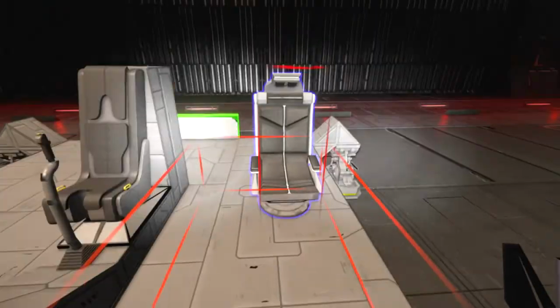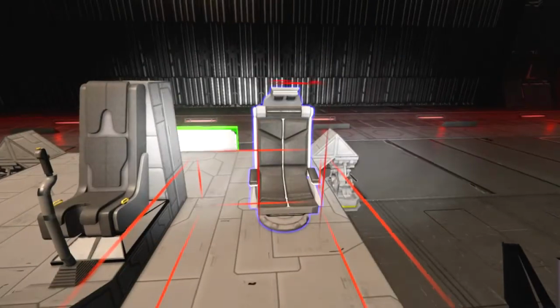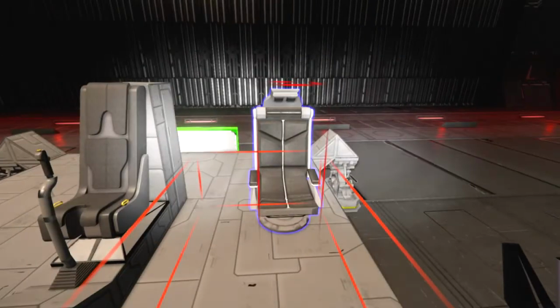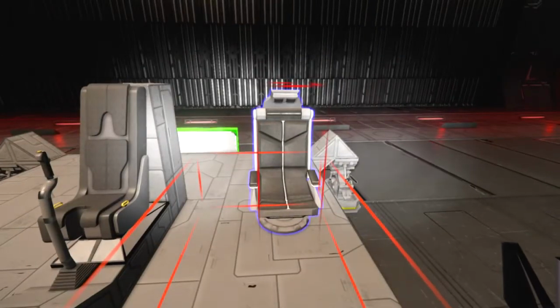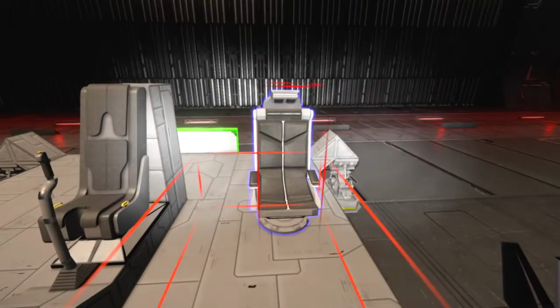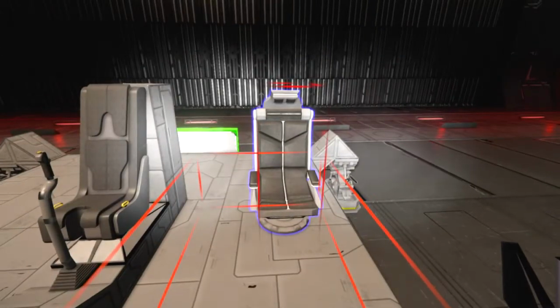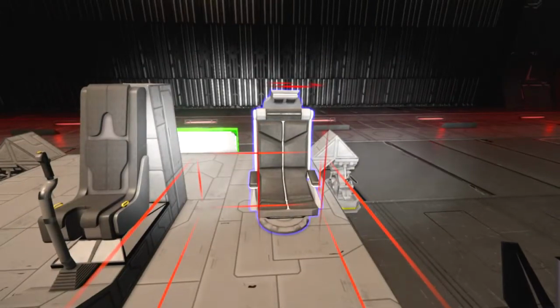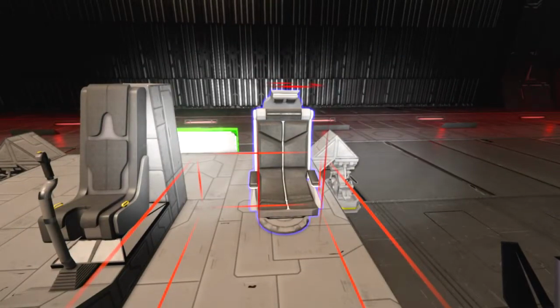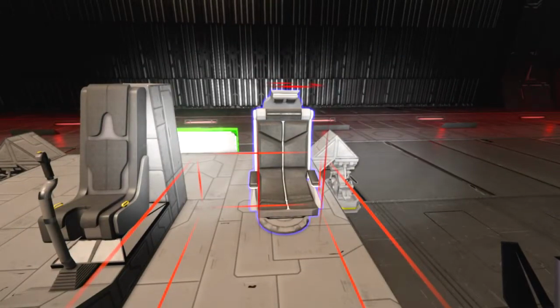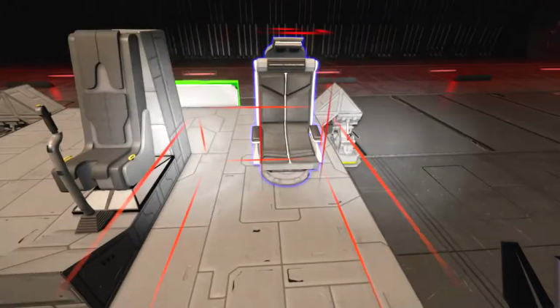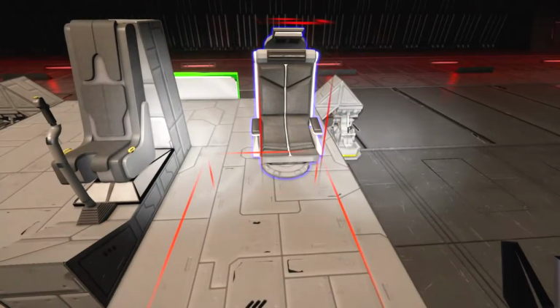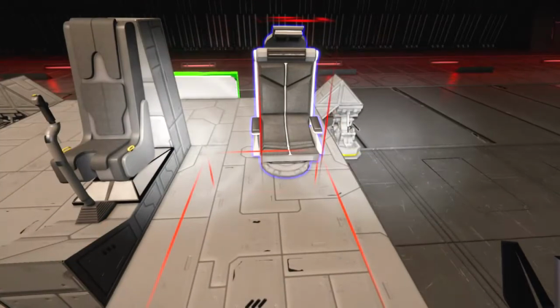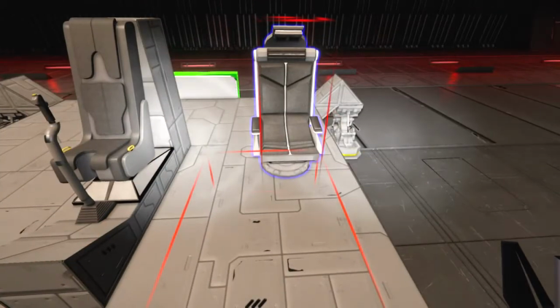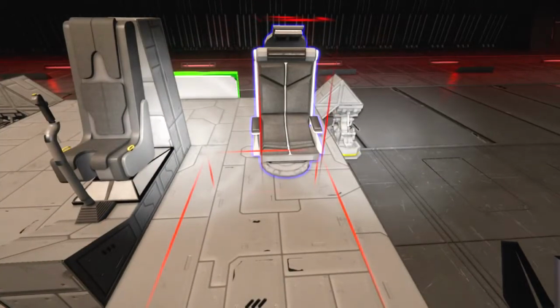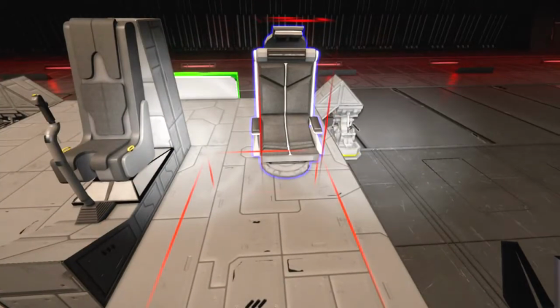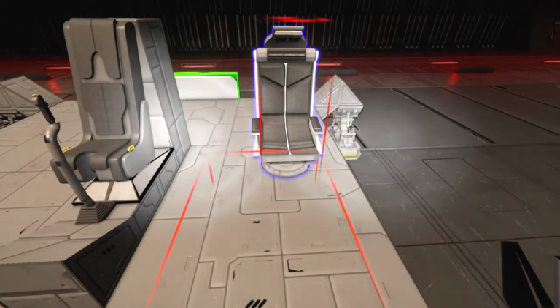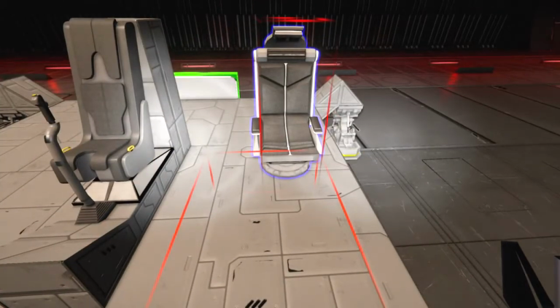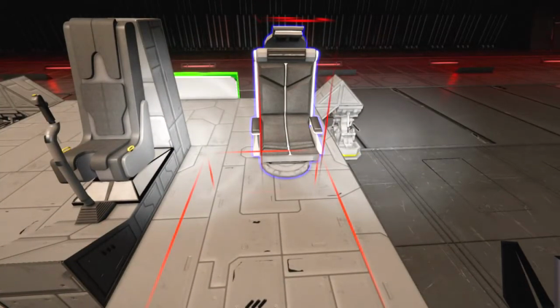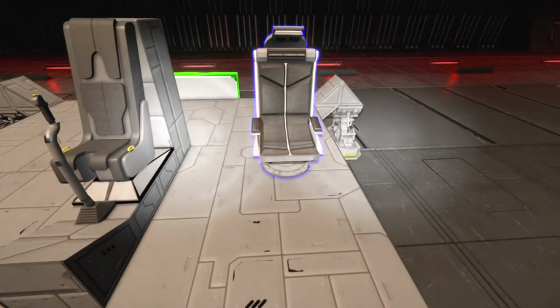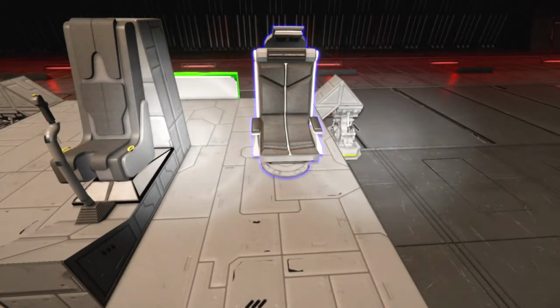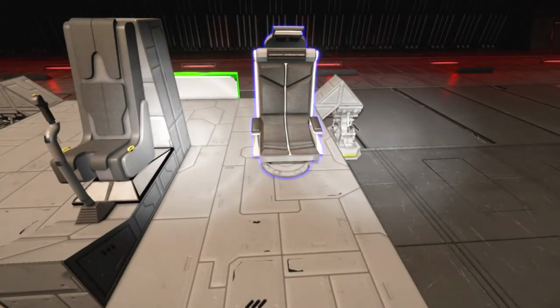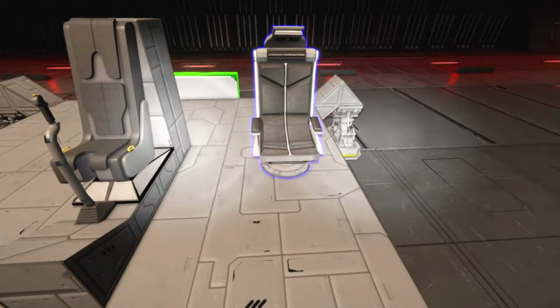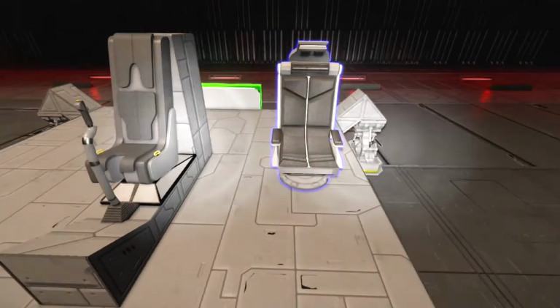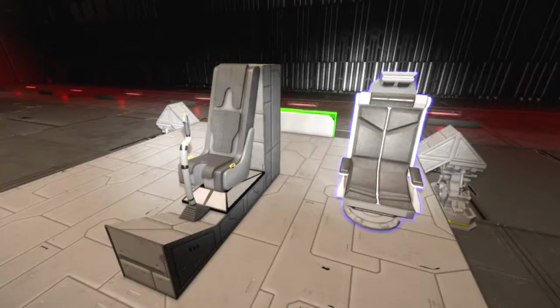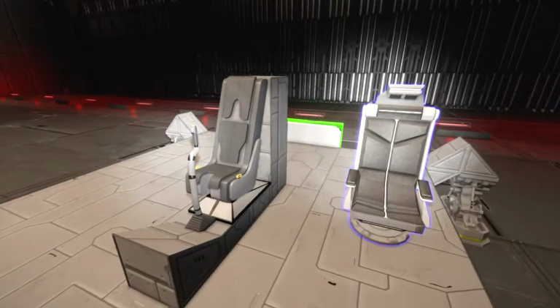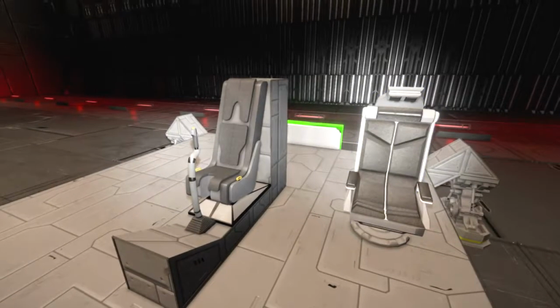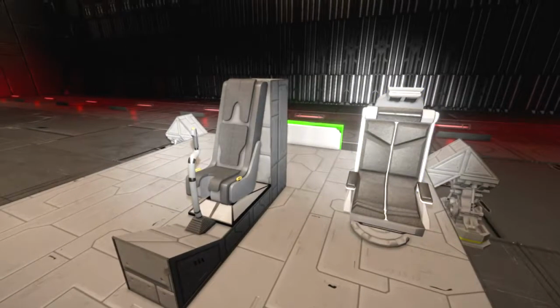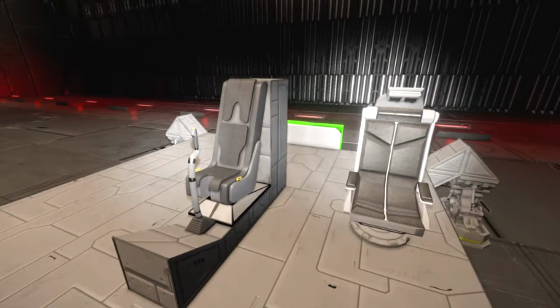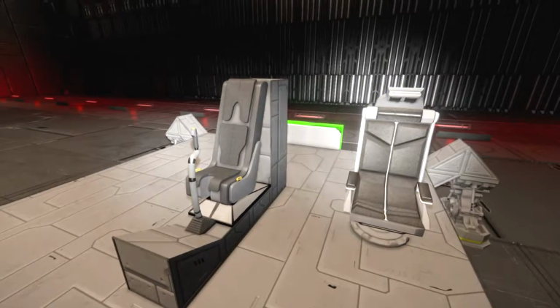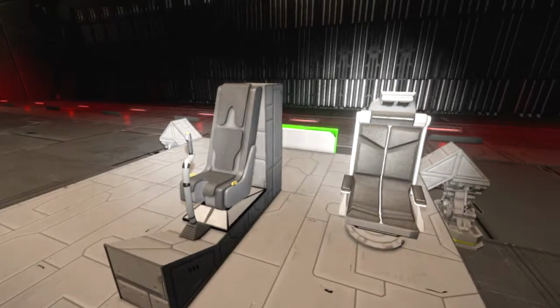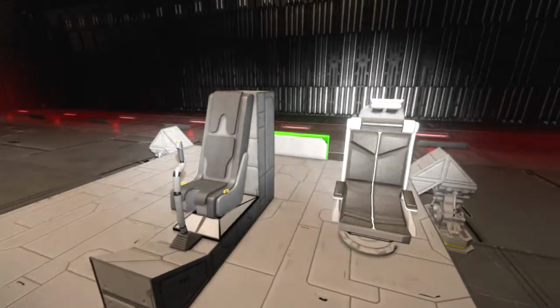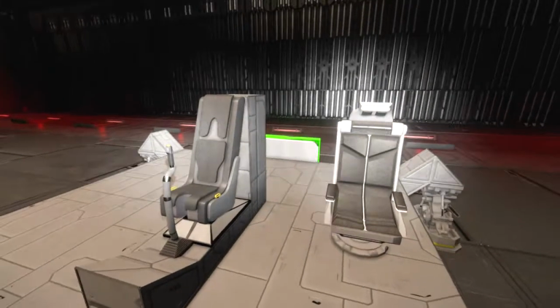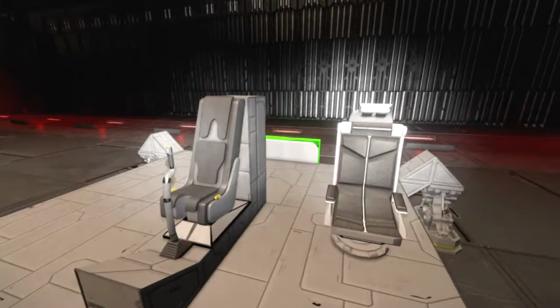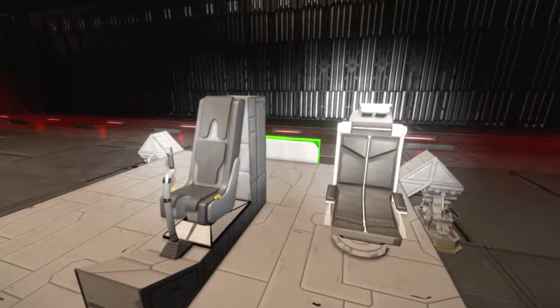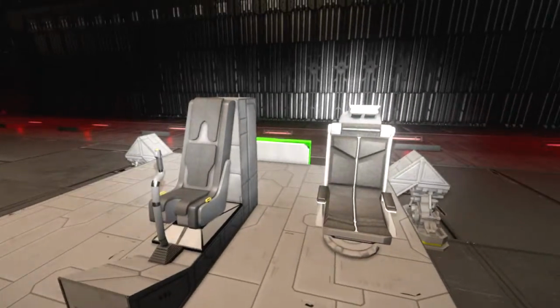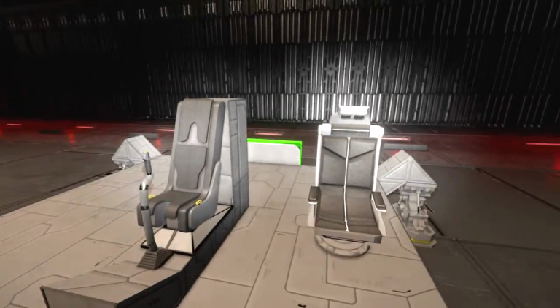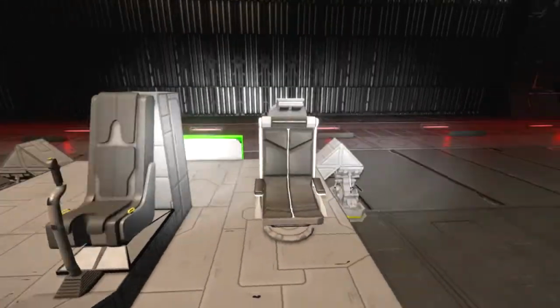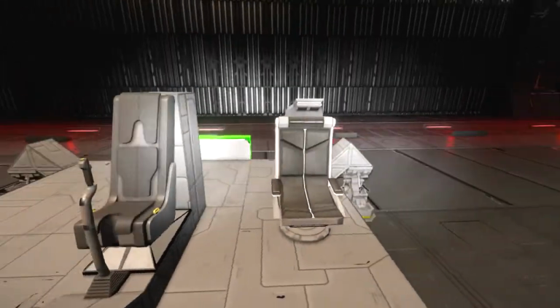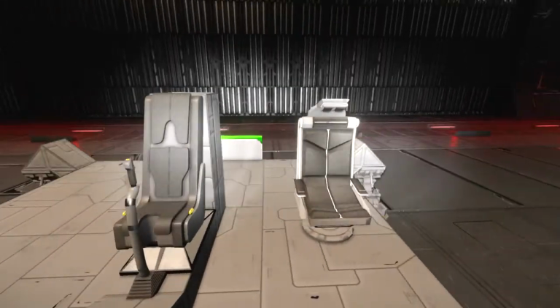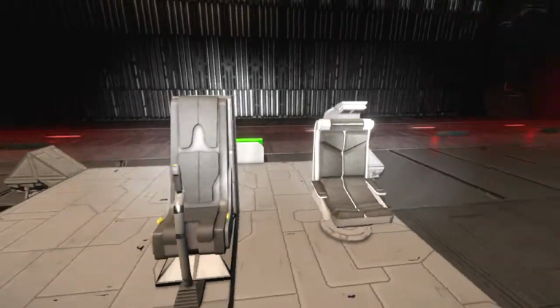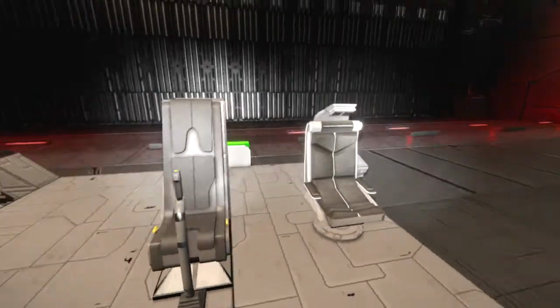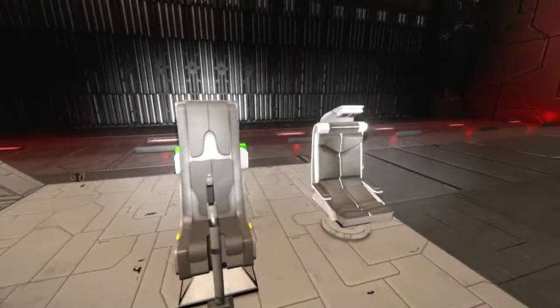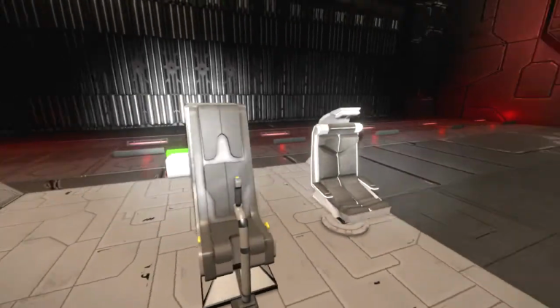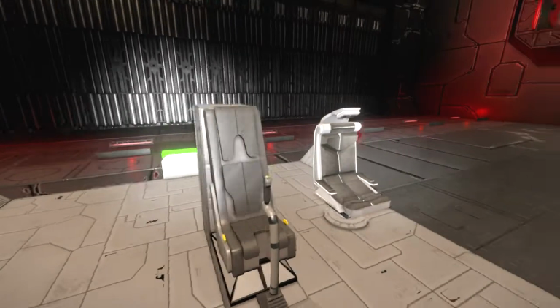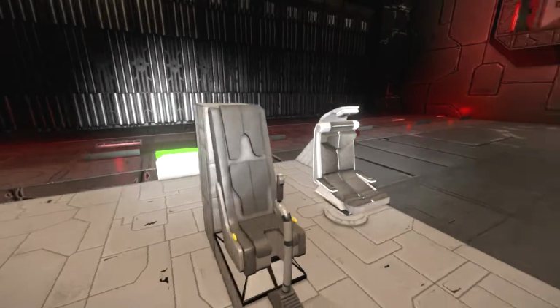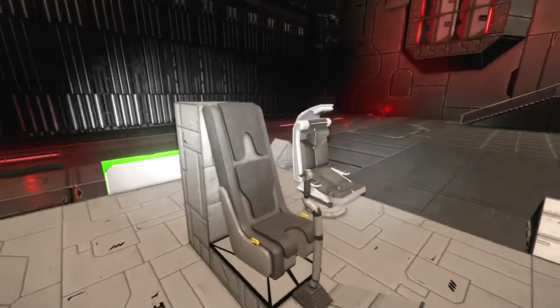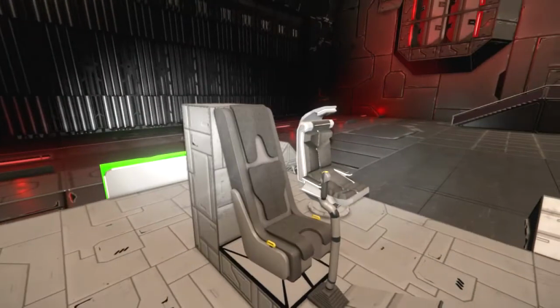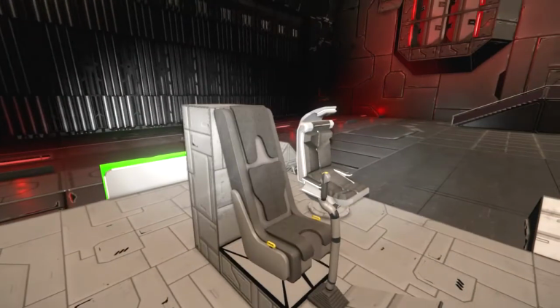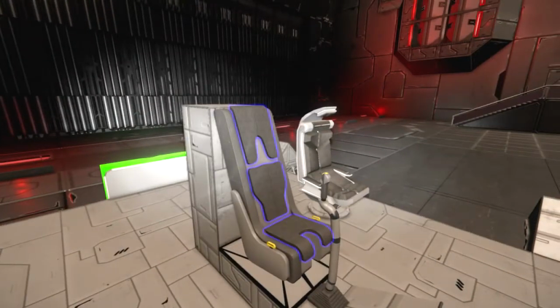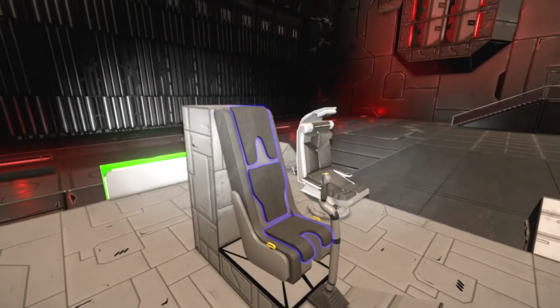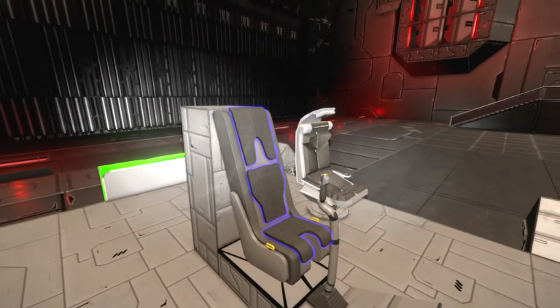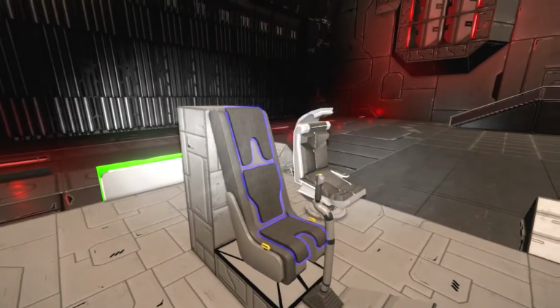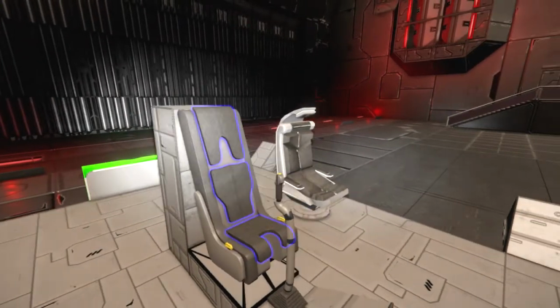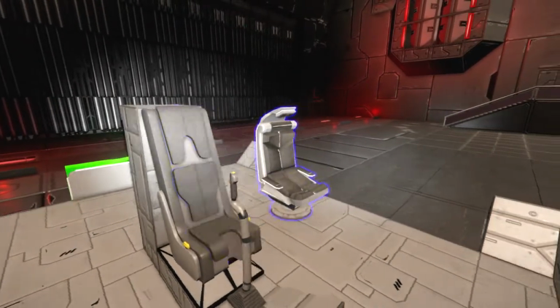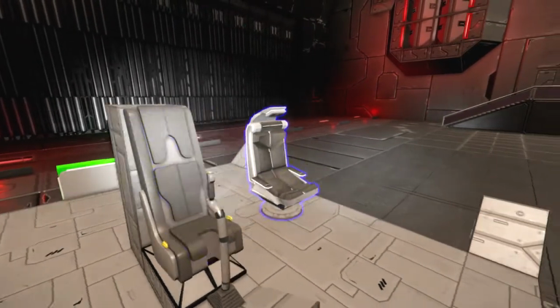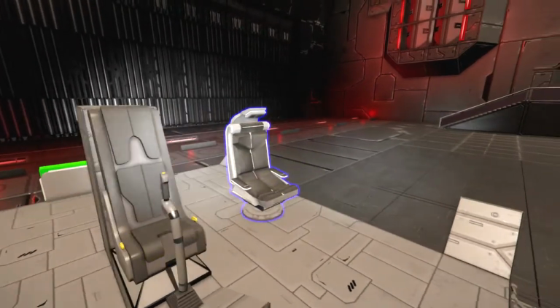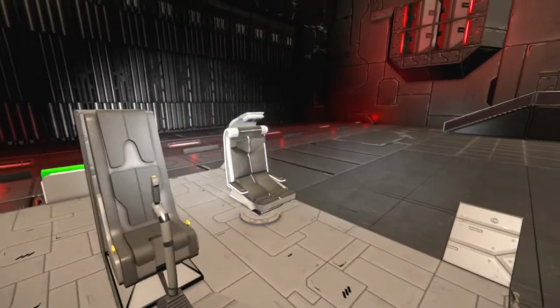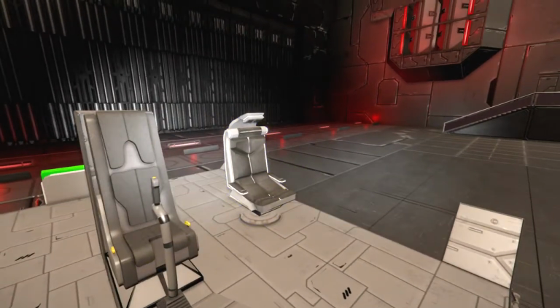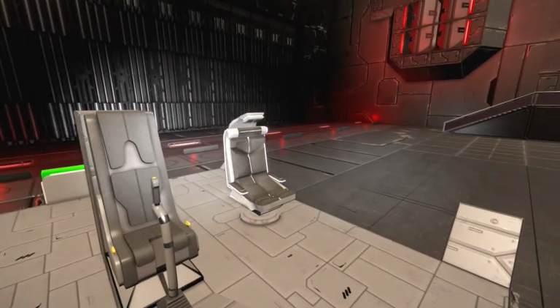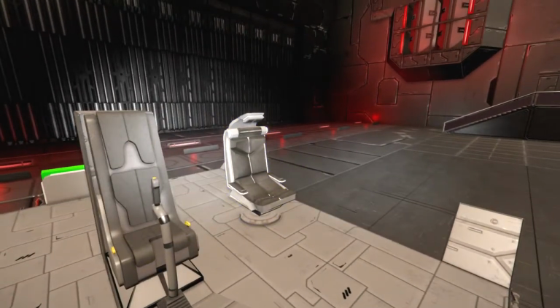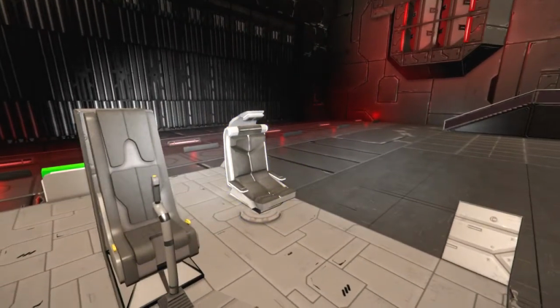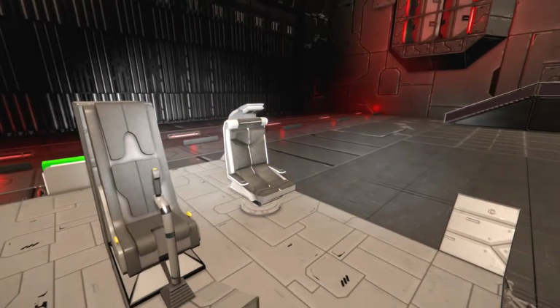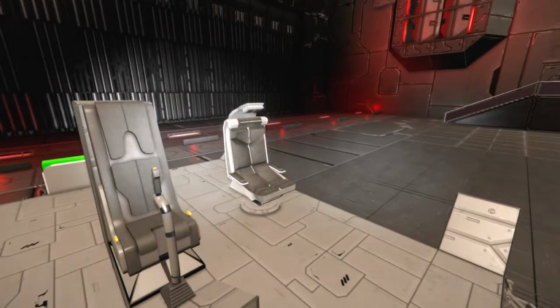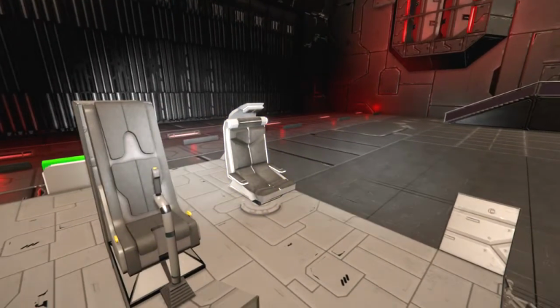That's three blocks tall. So yeah, it takes up less space than the Azimuth cockpit. Granted, that's just a passenger seat.